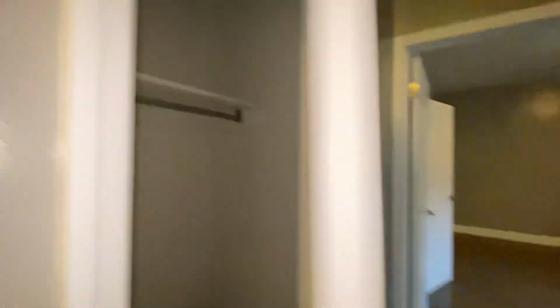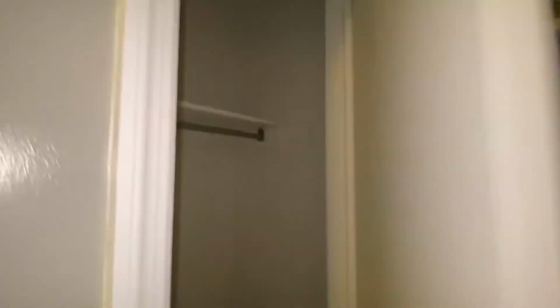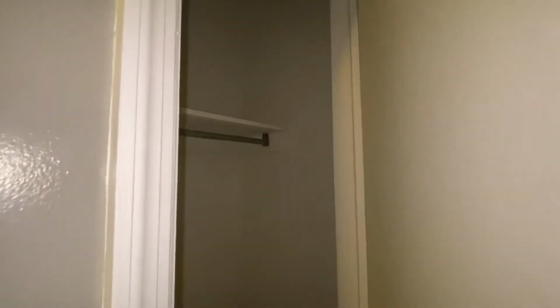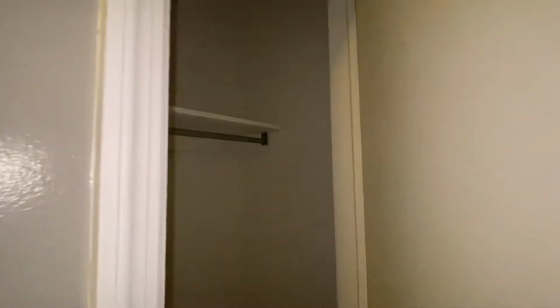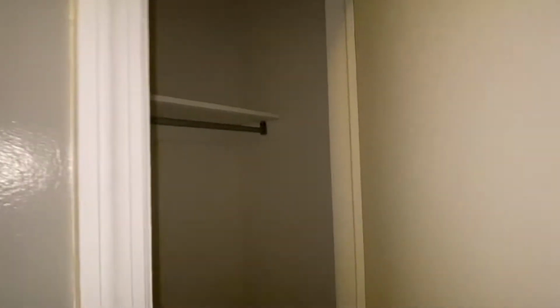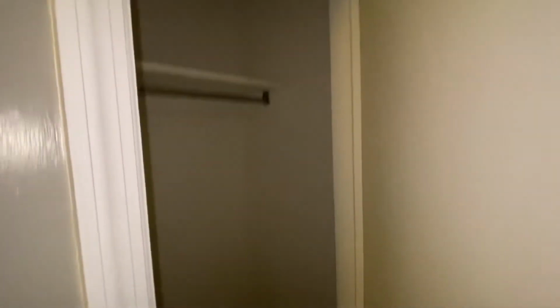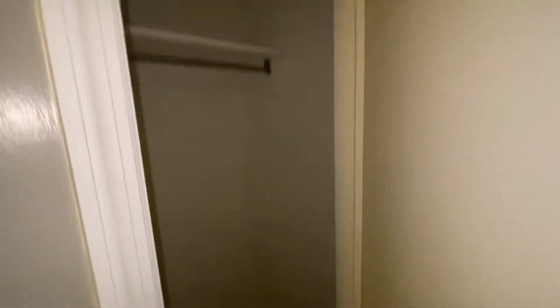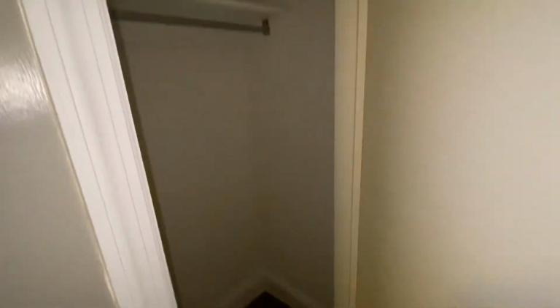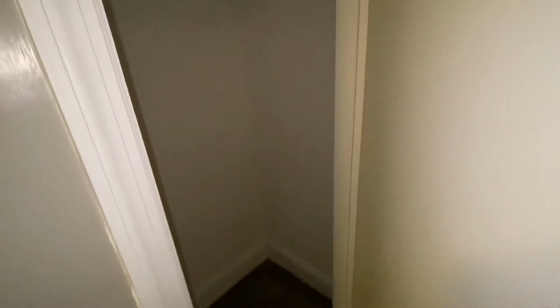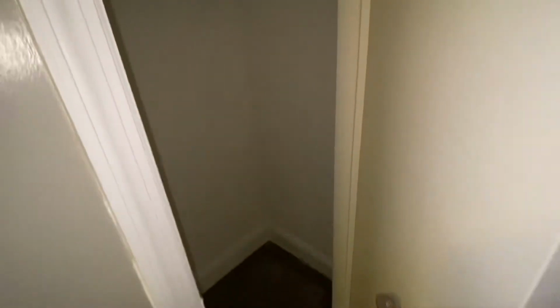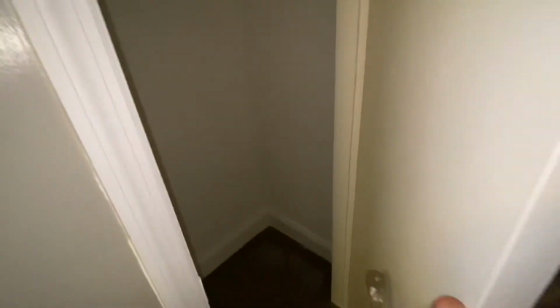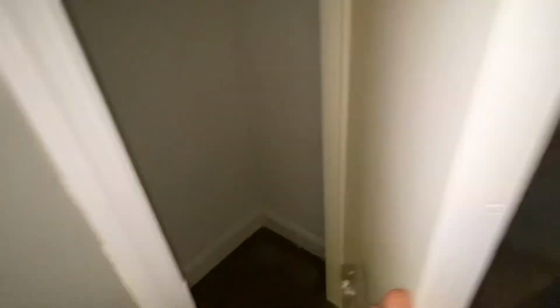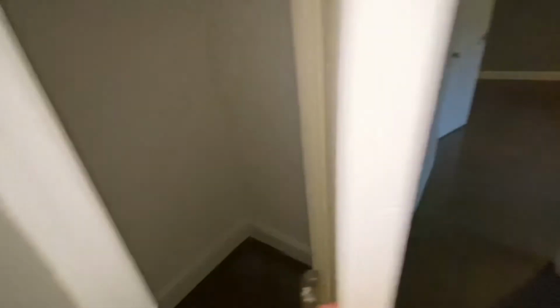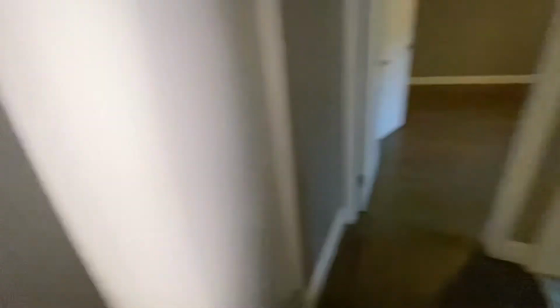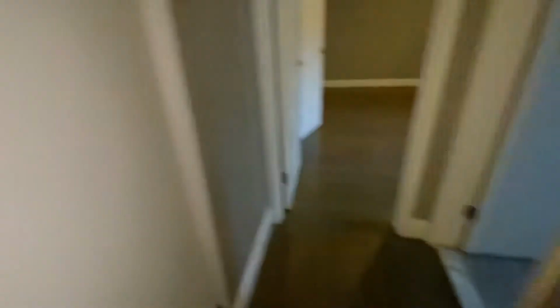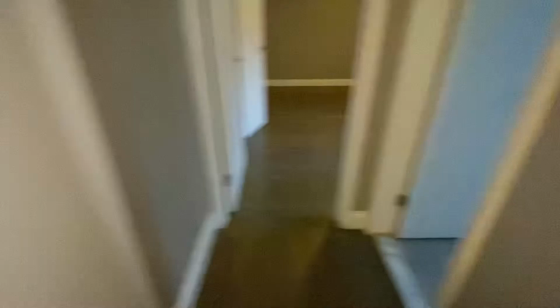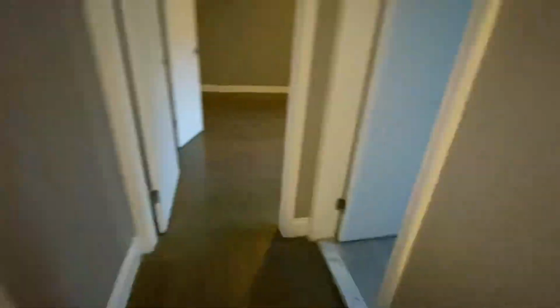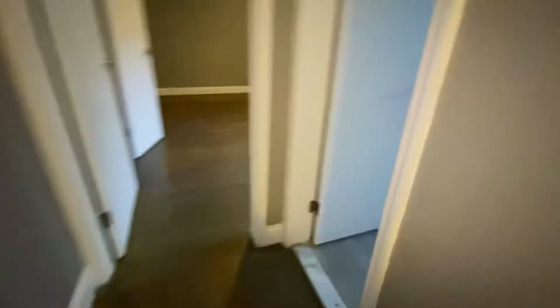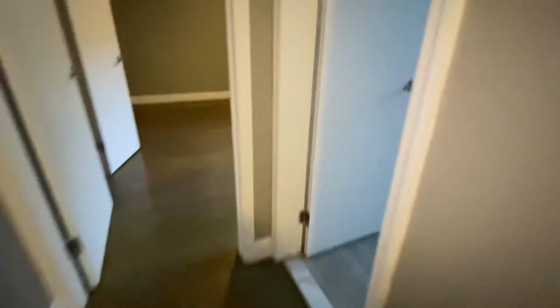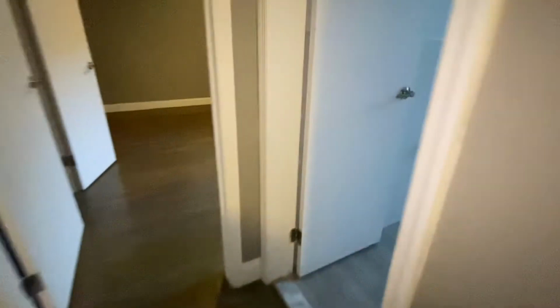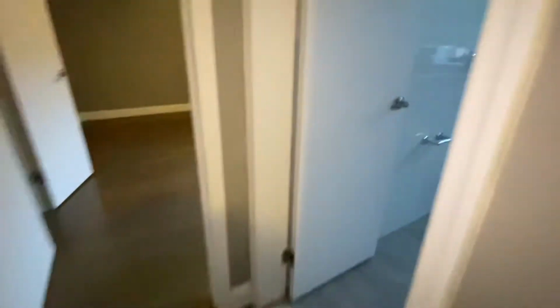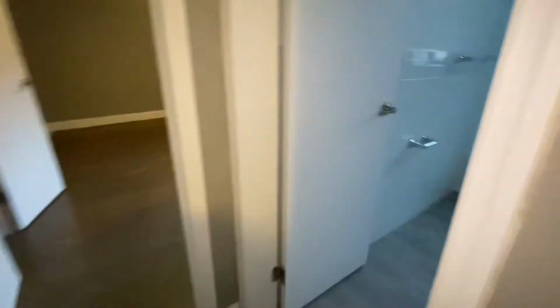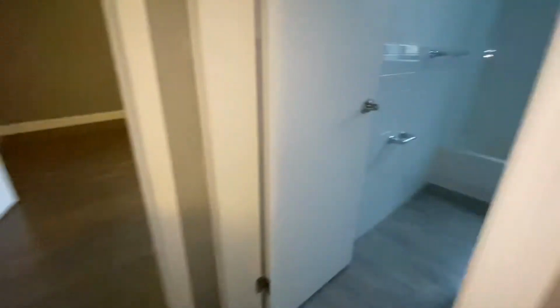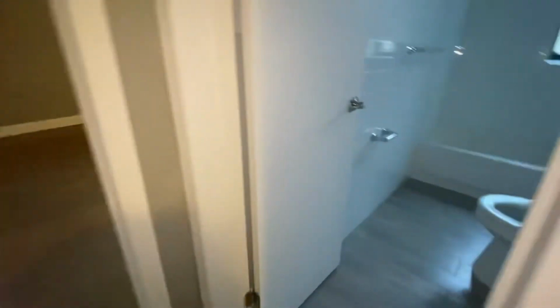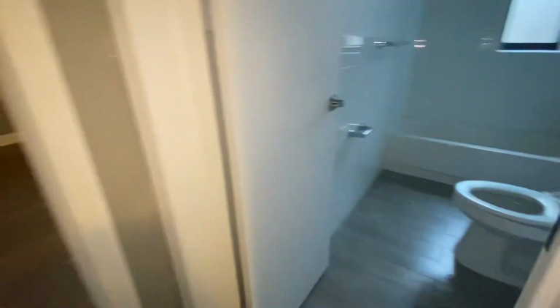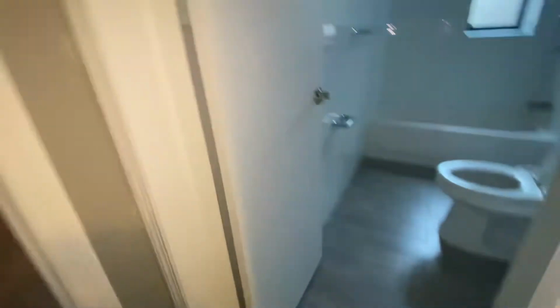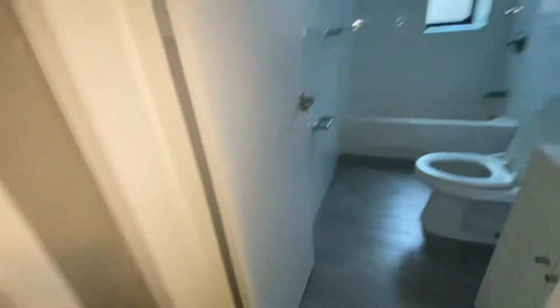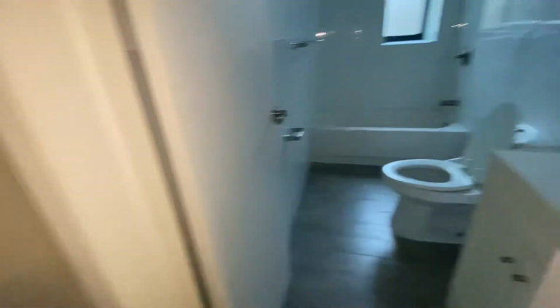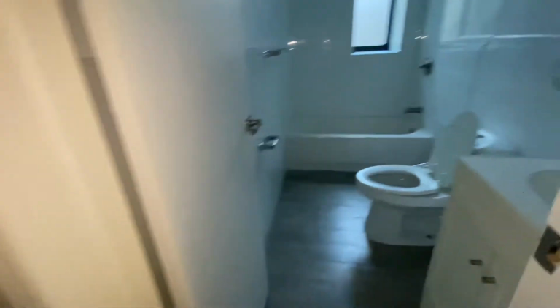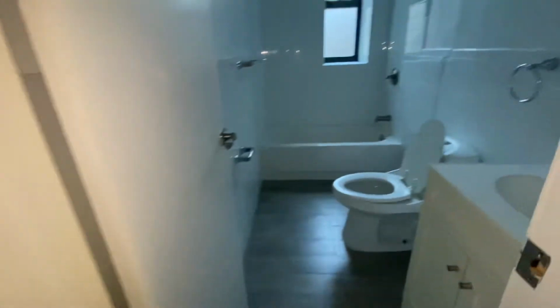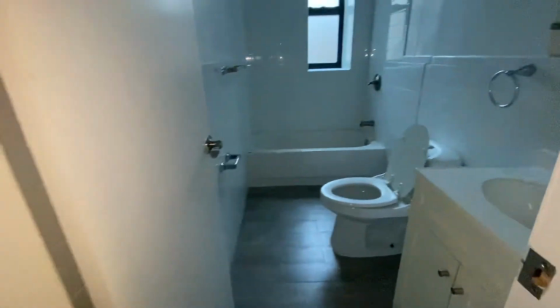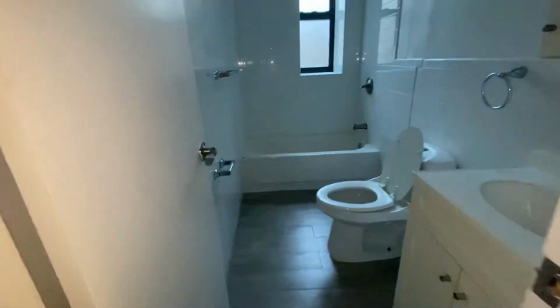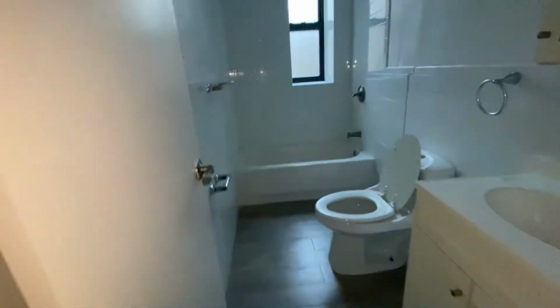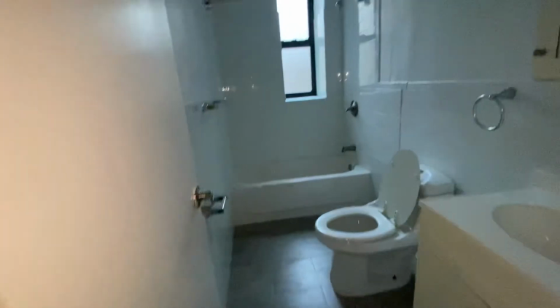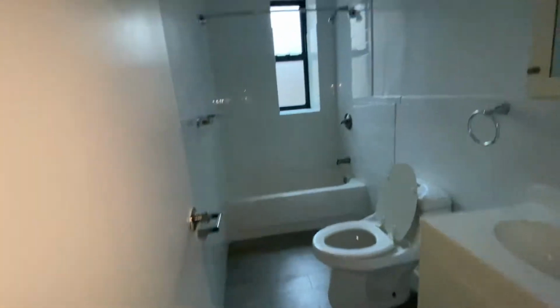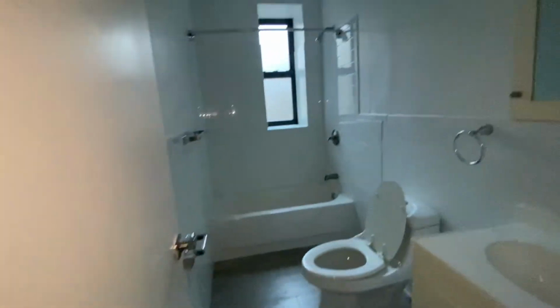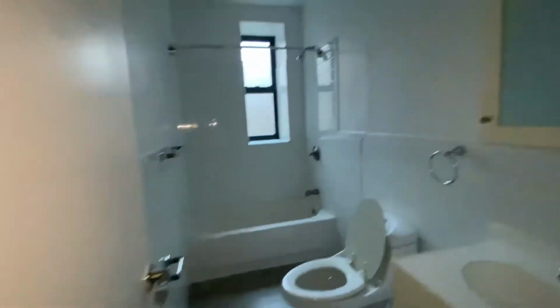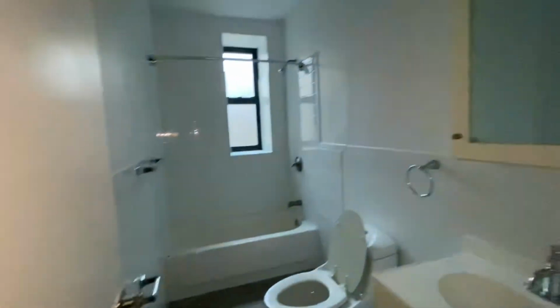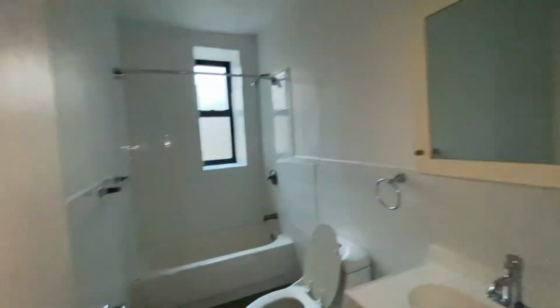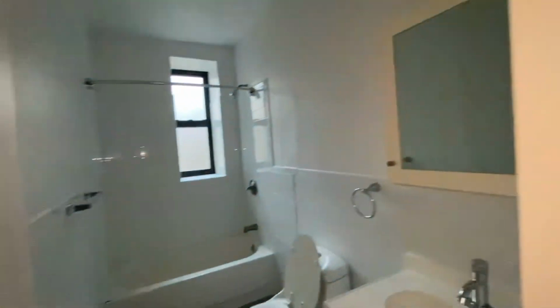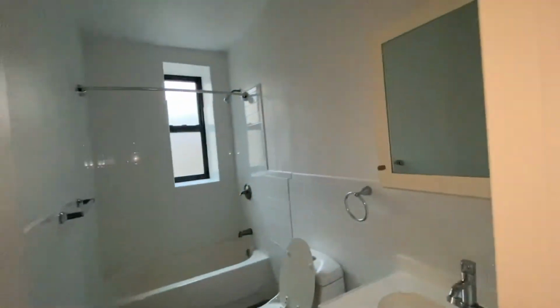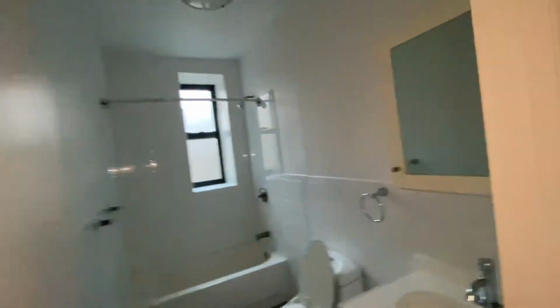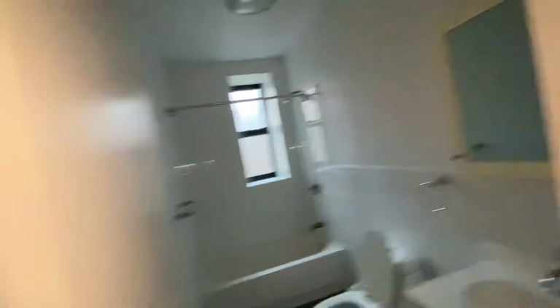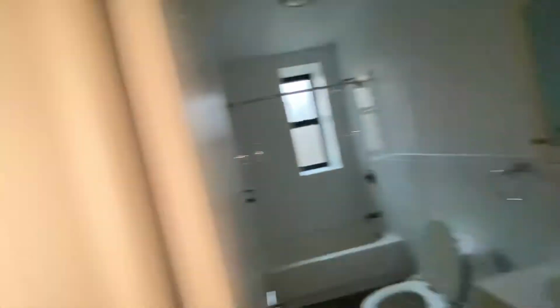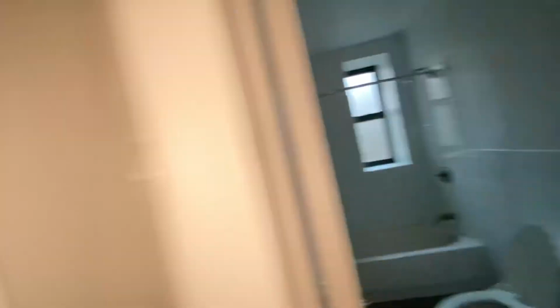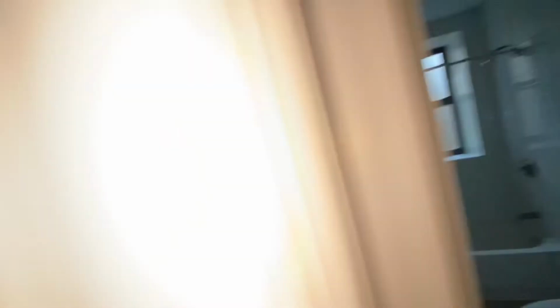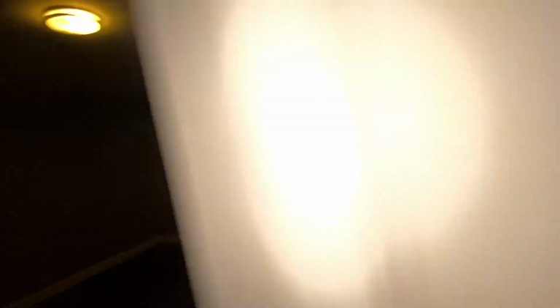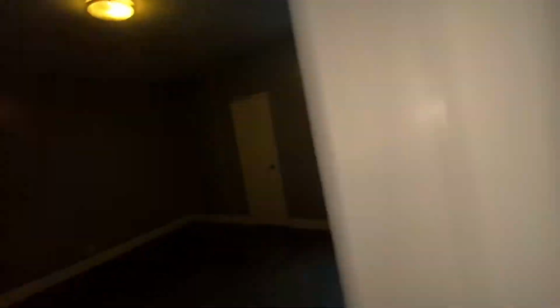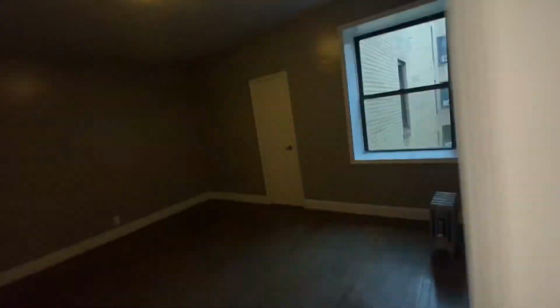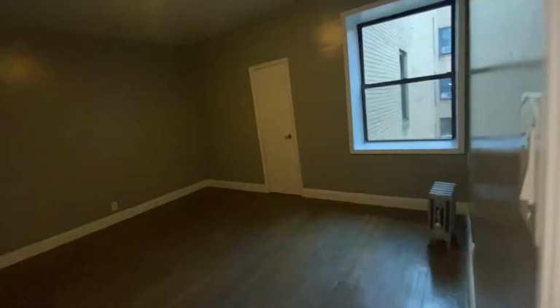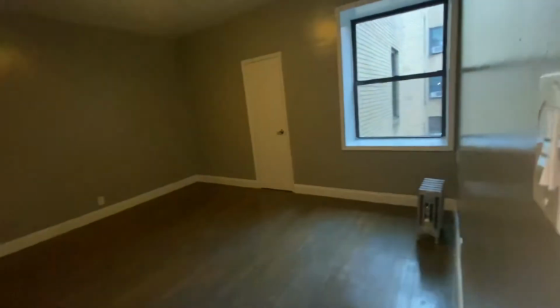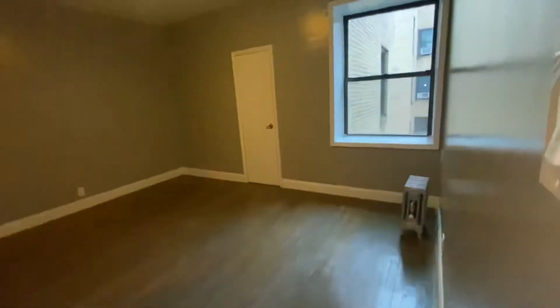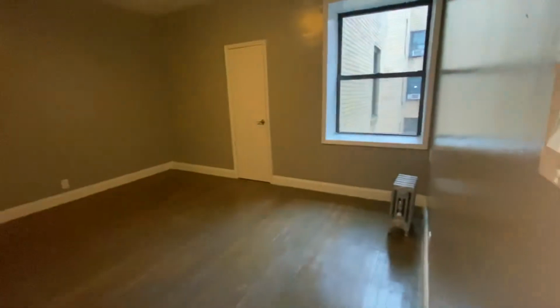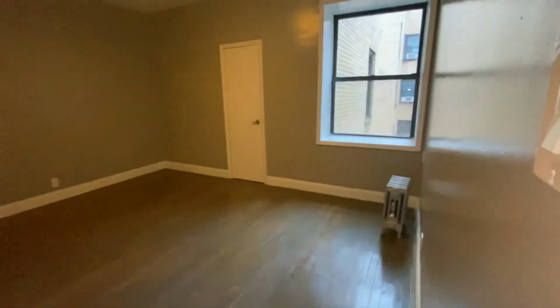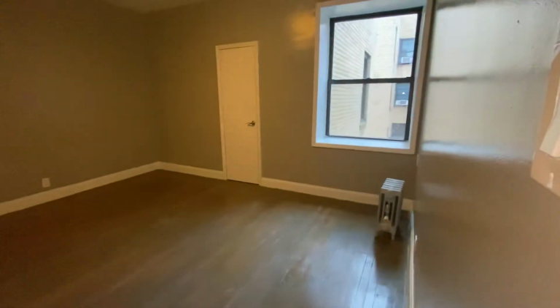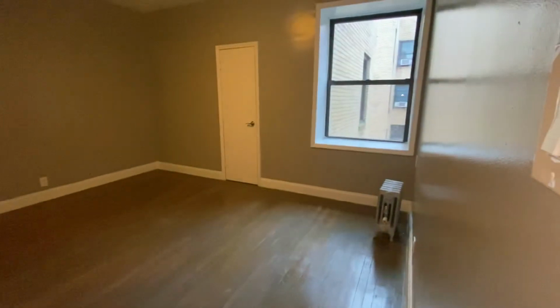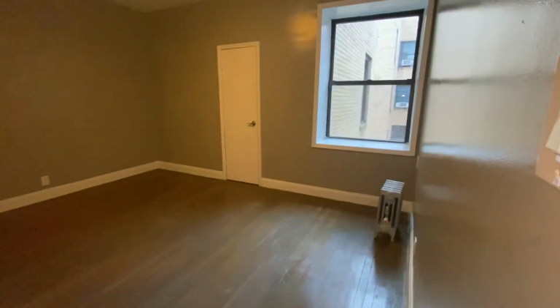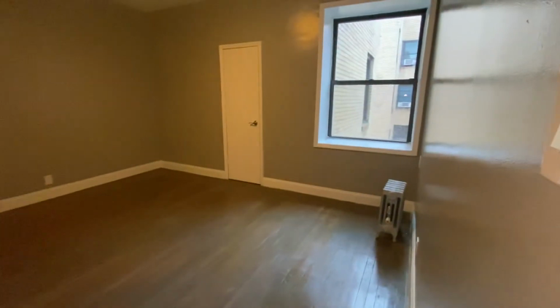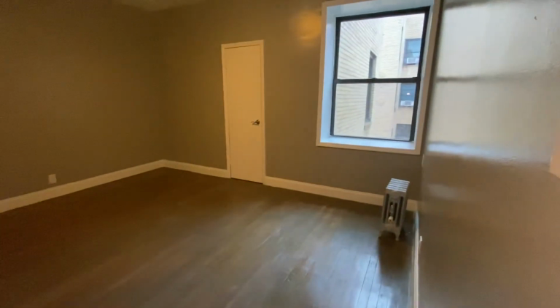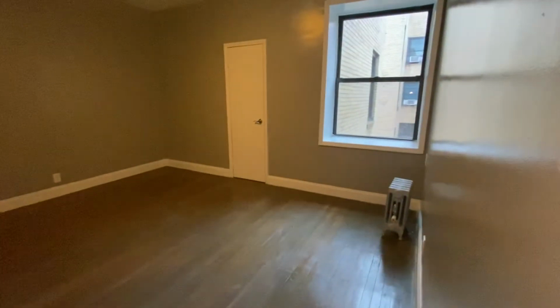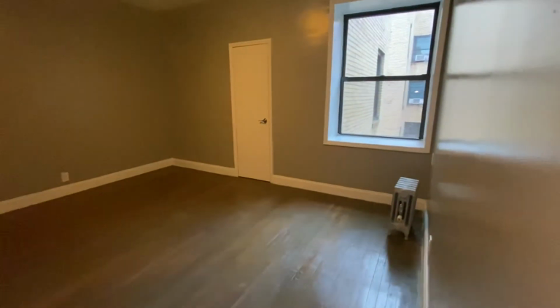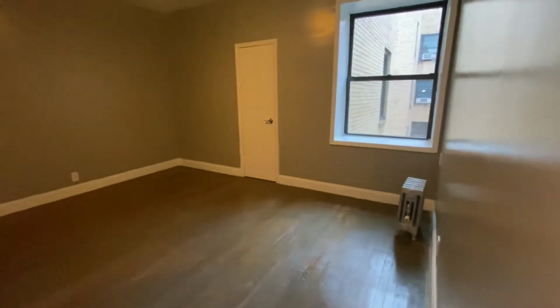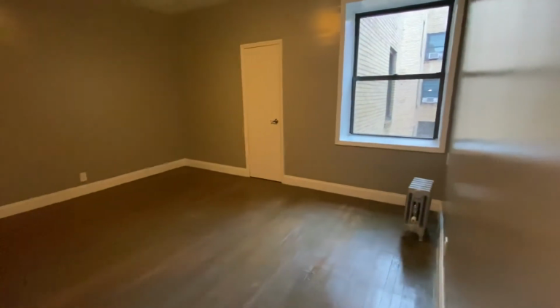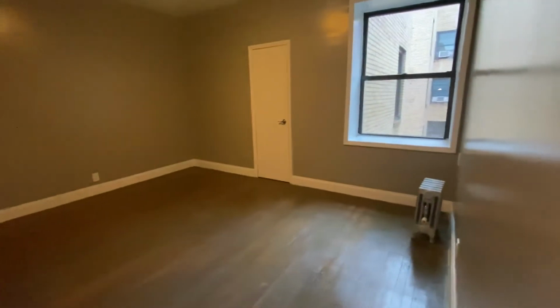Another walk-in closet. Bathroom with a tub, and this is the second bedroom.